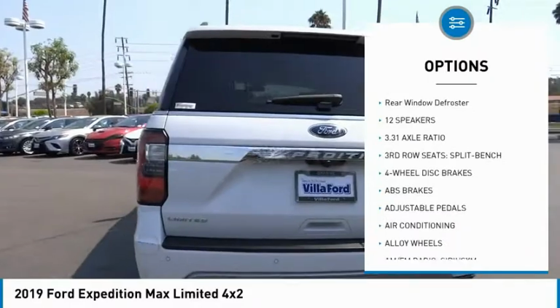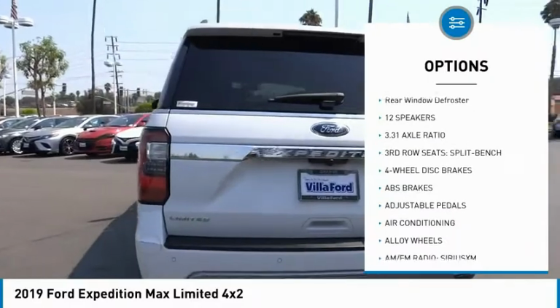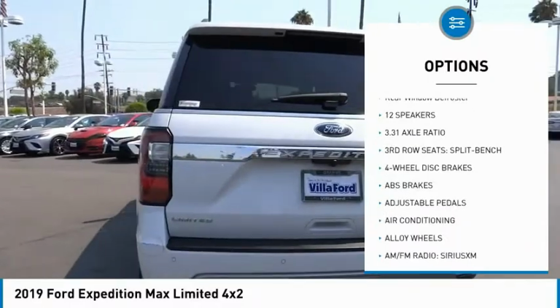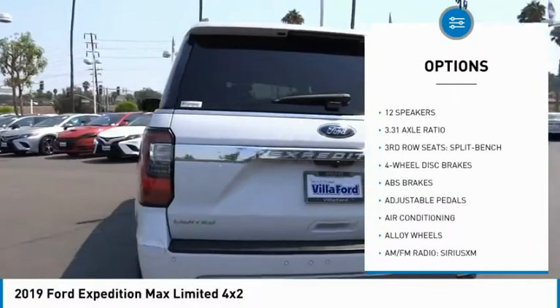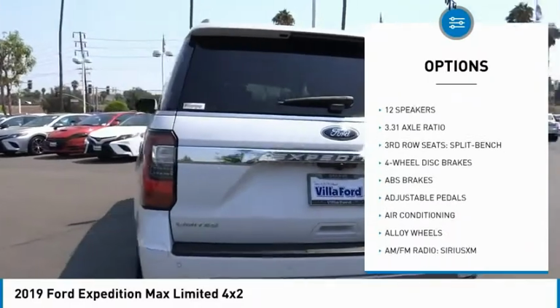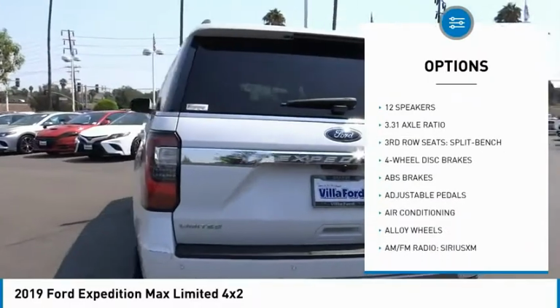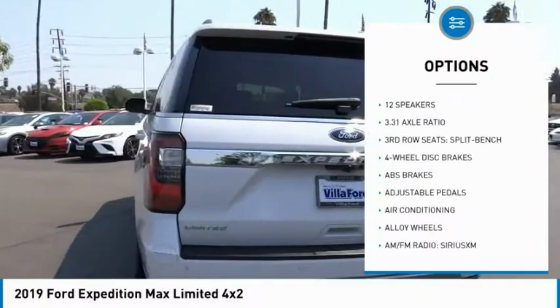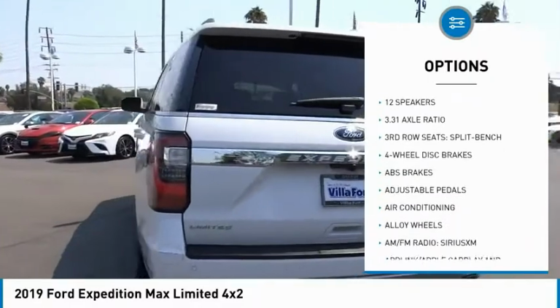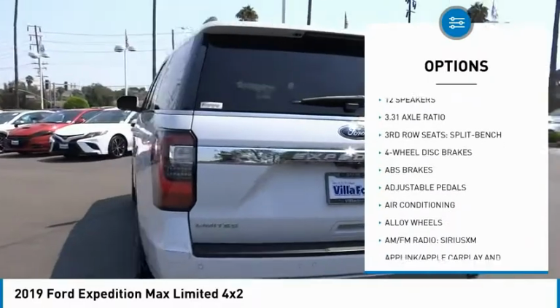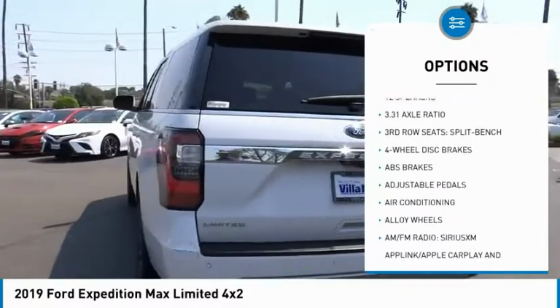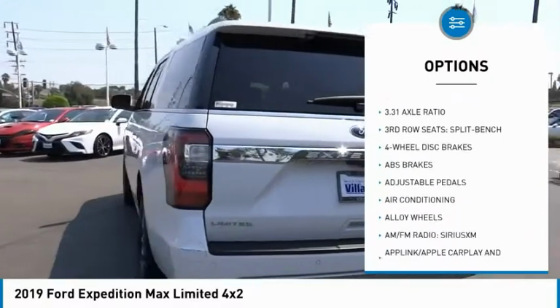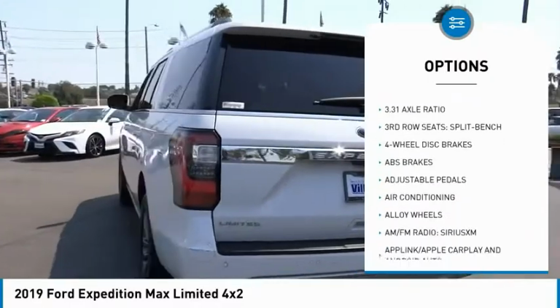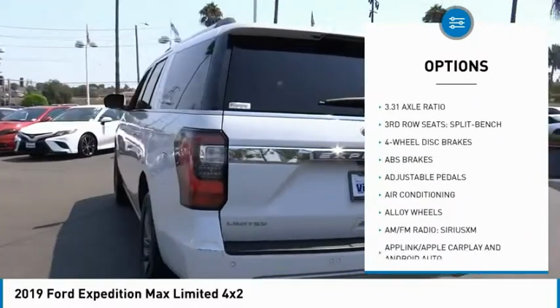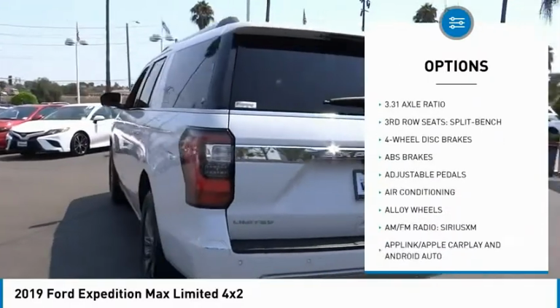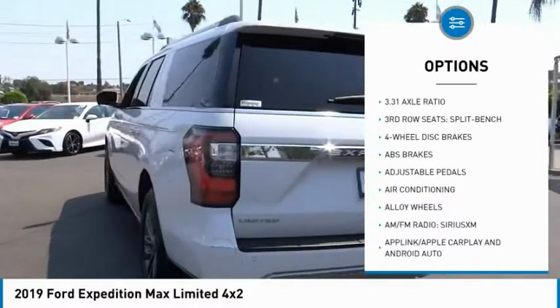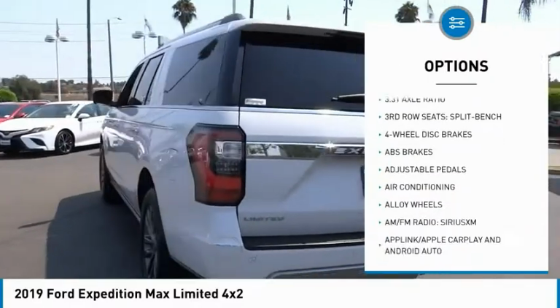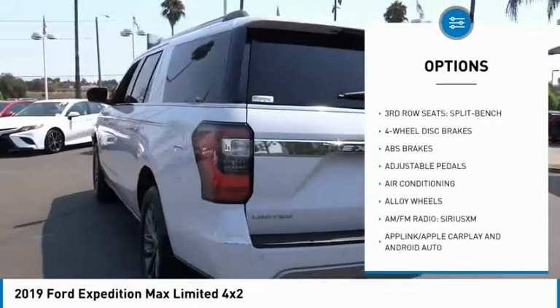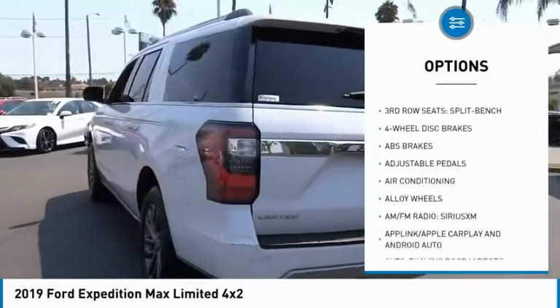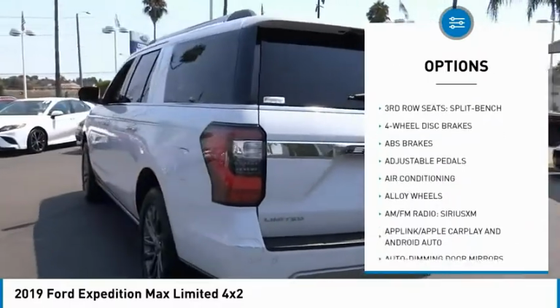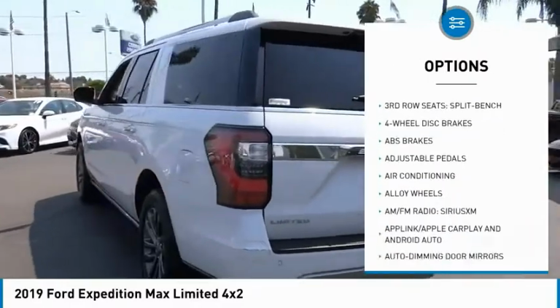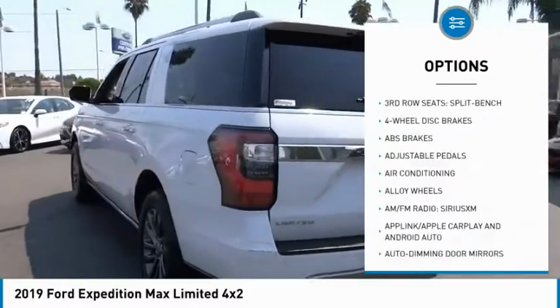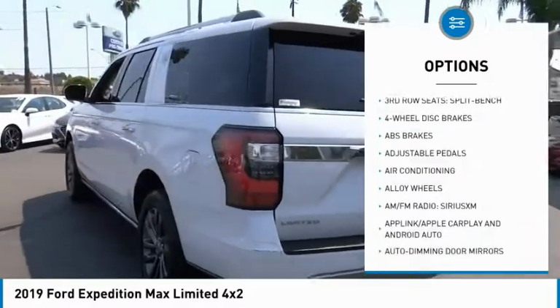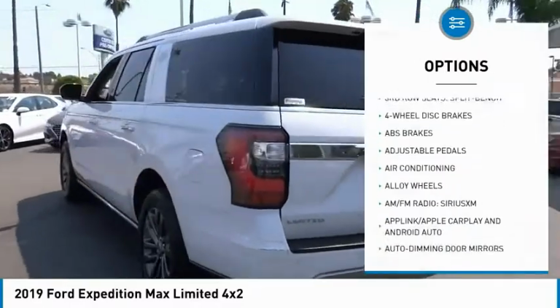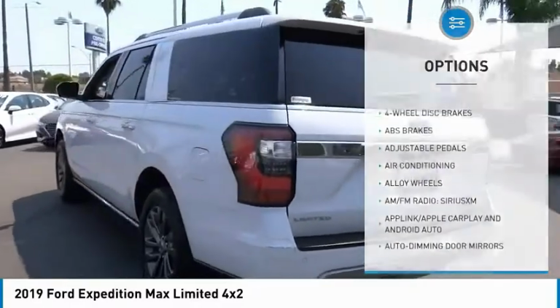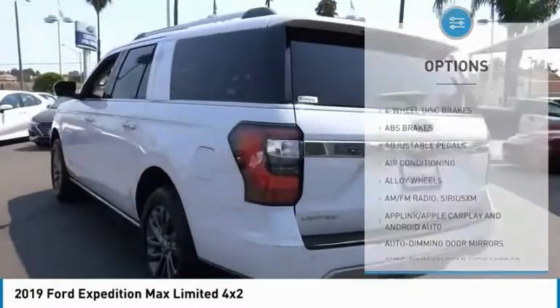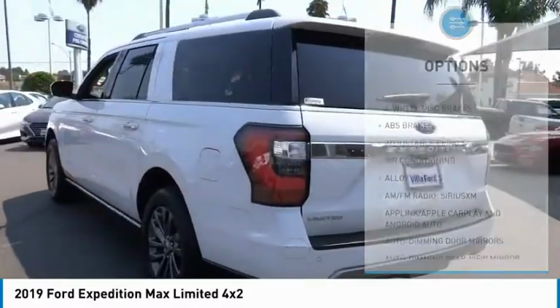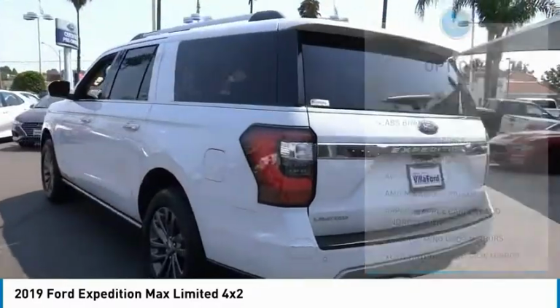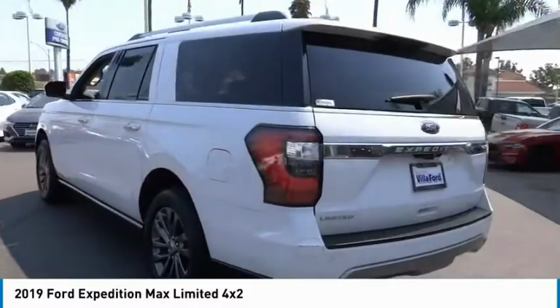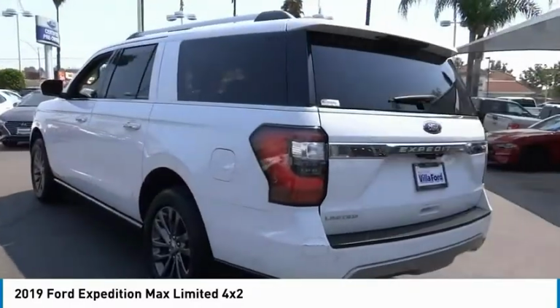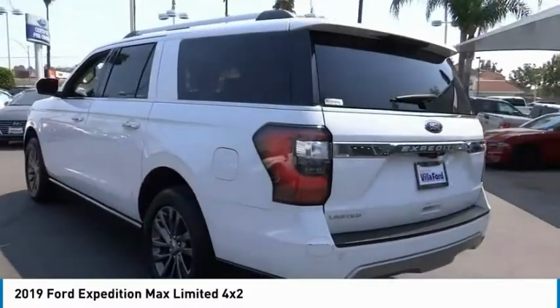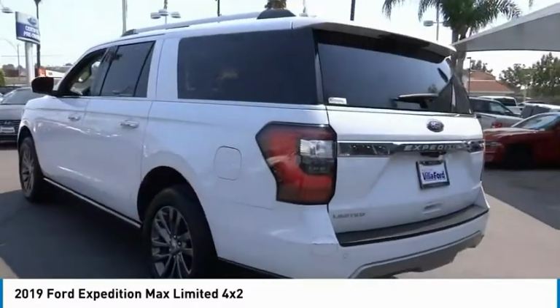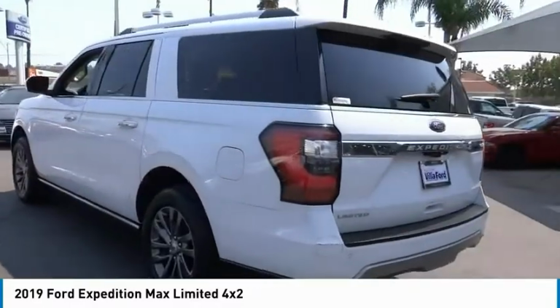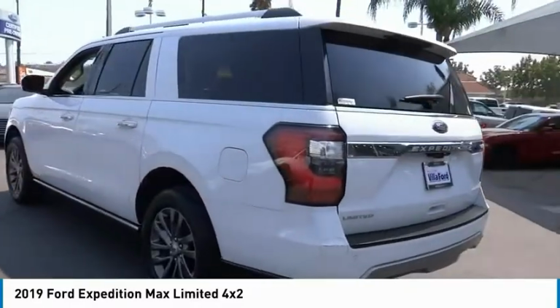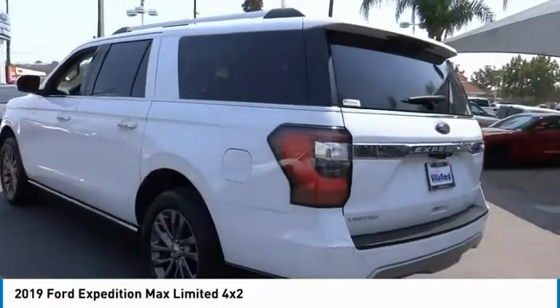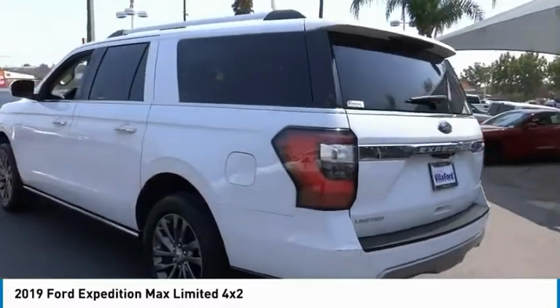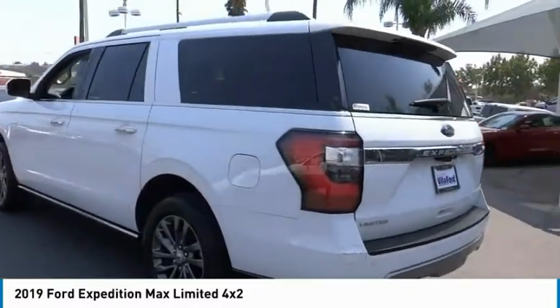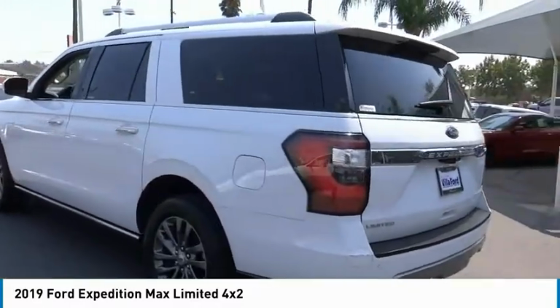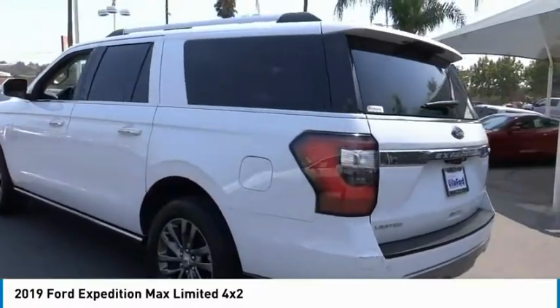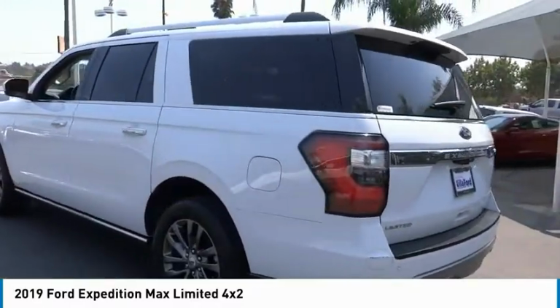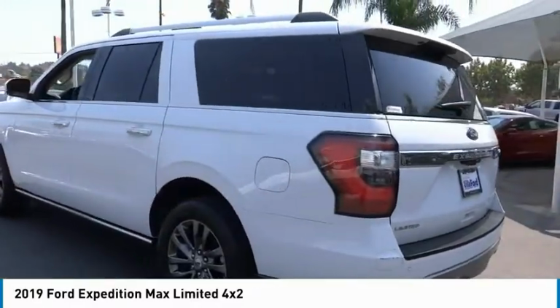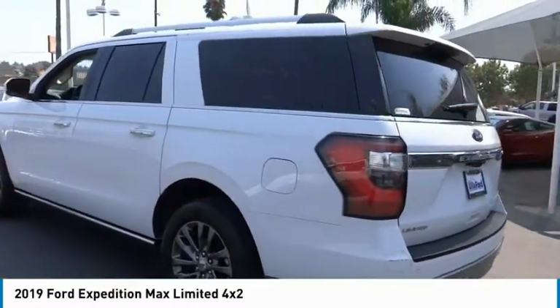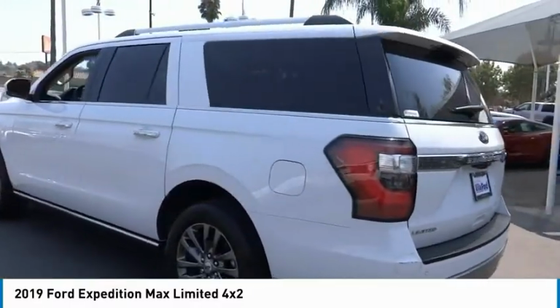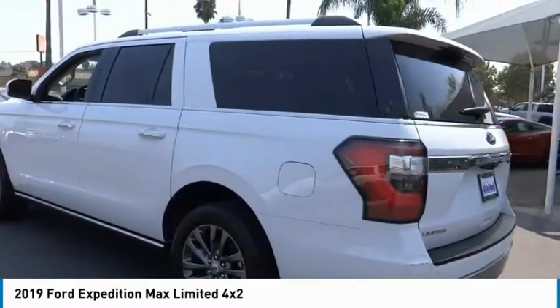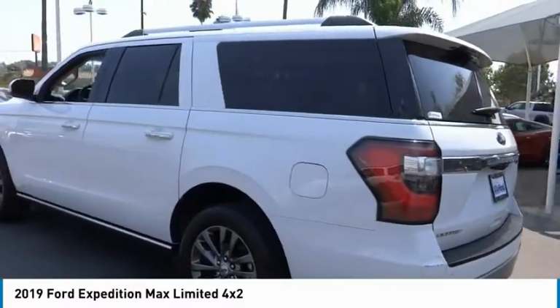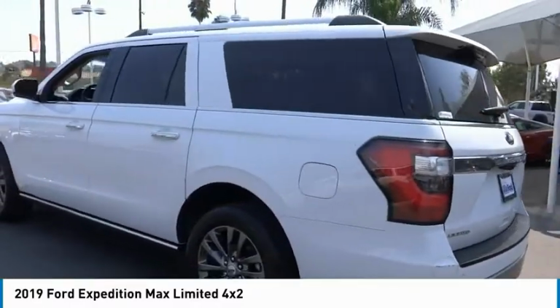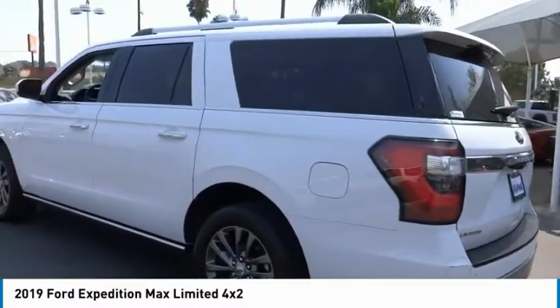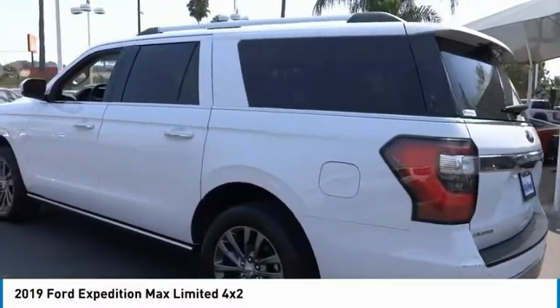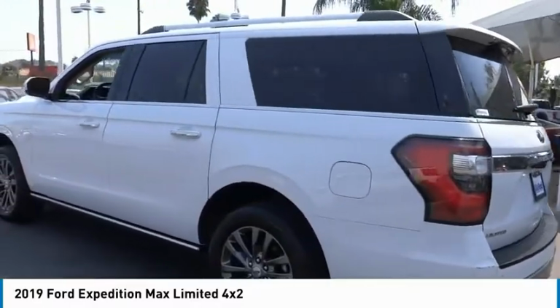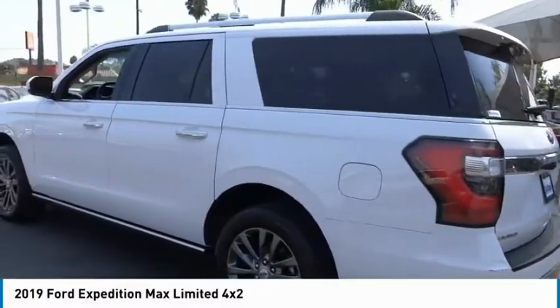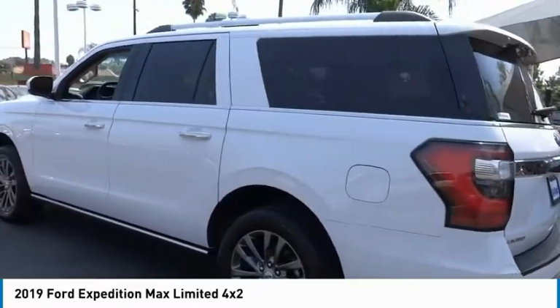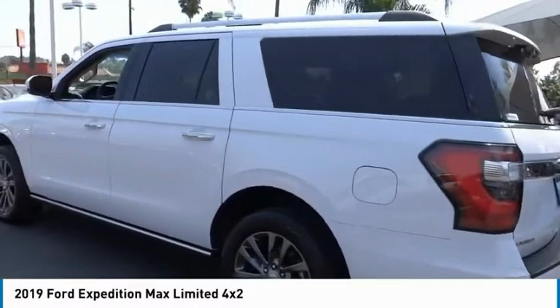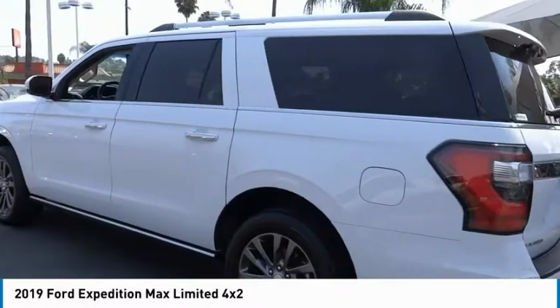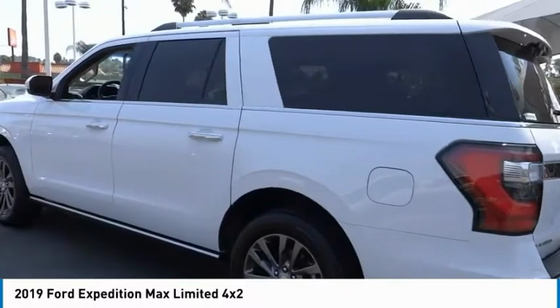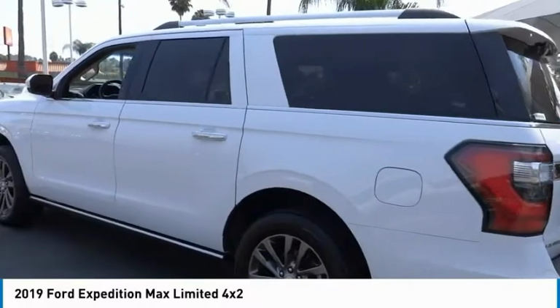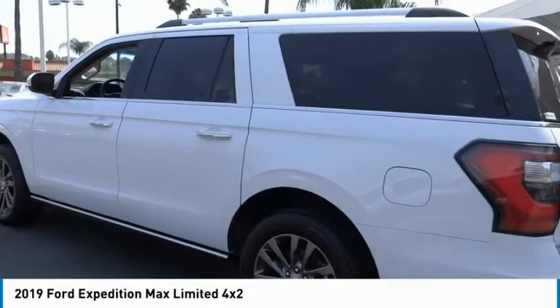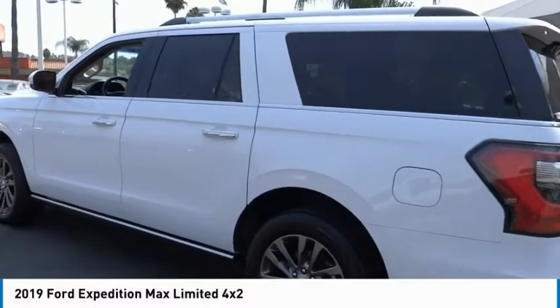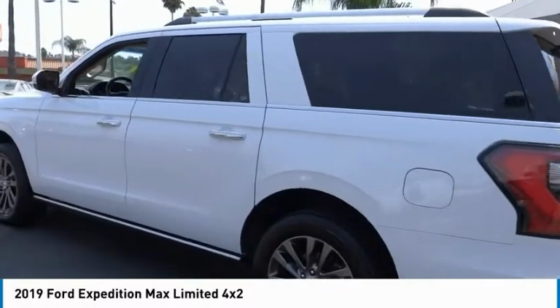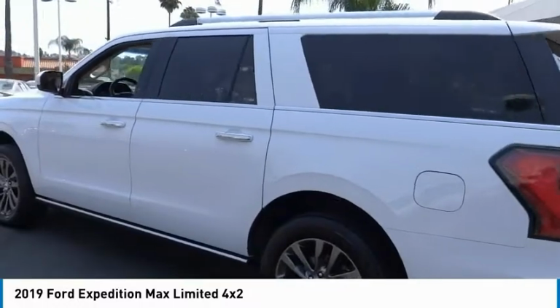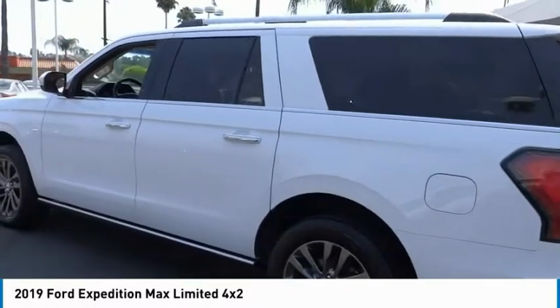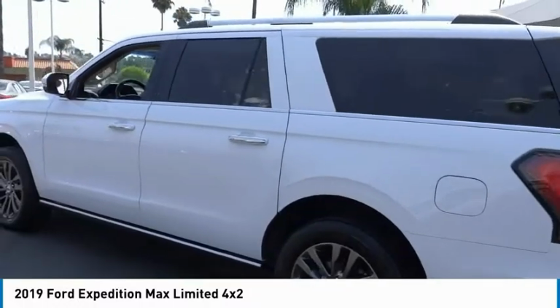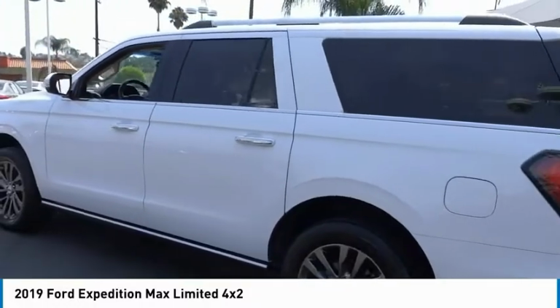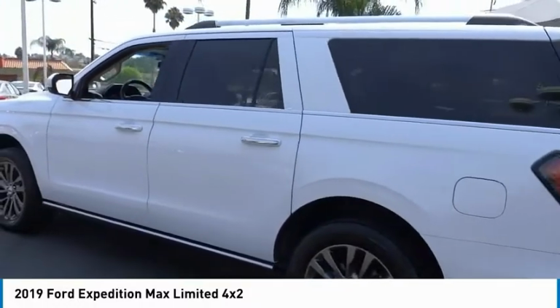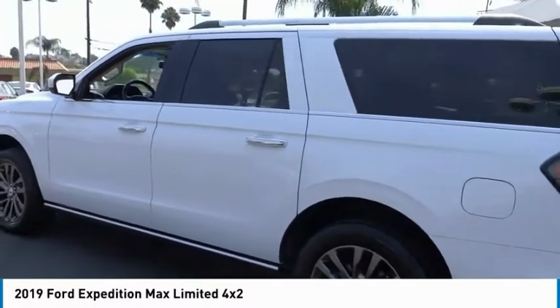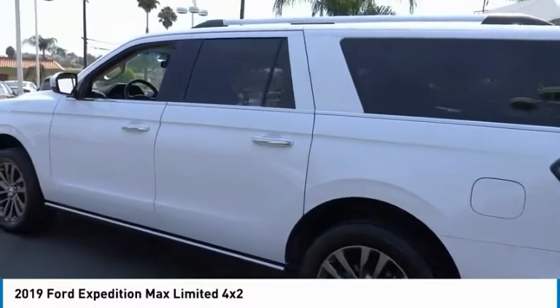Remote keyless entry, fog lights, four-wheel disc brakes, speed control, rear window defroster.